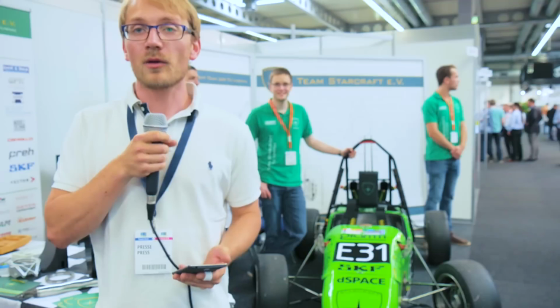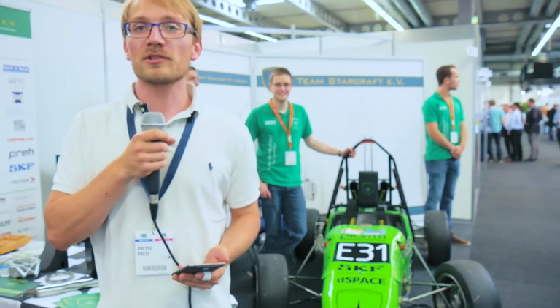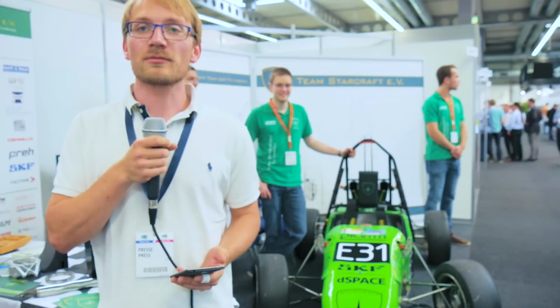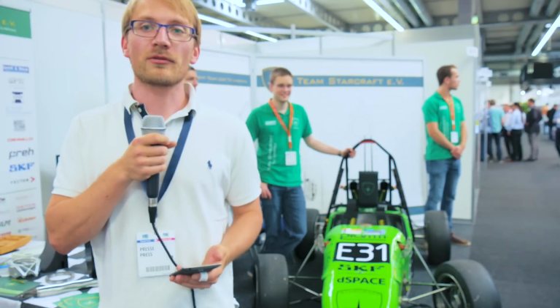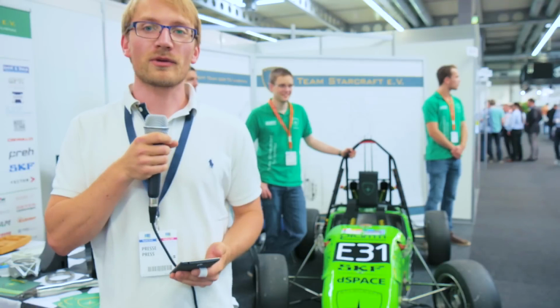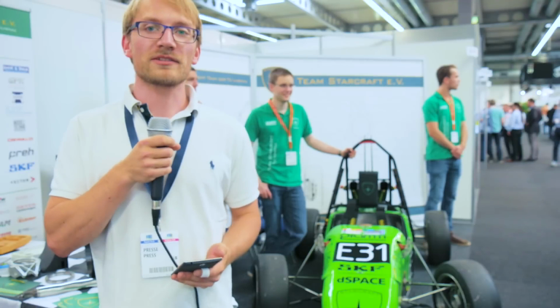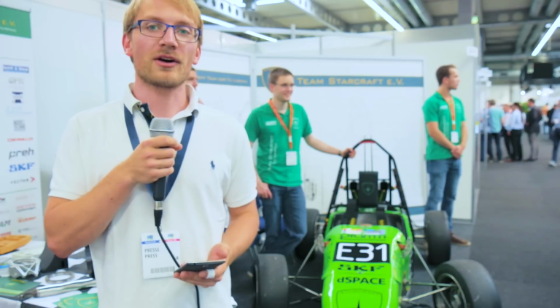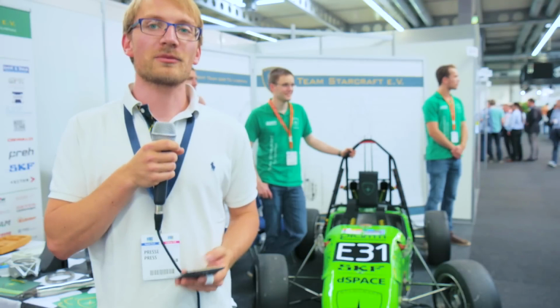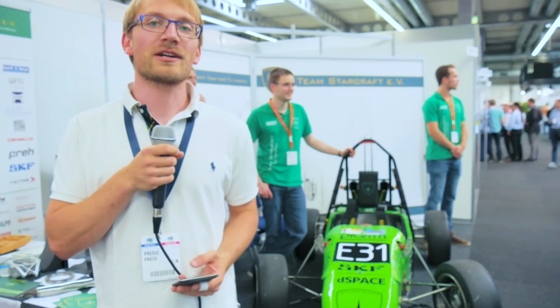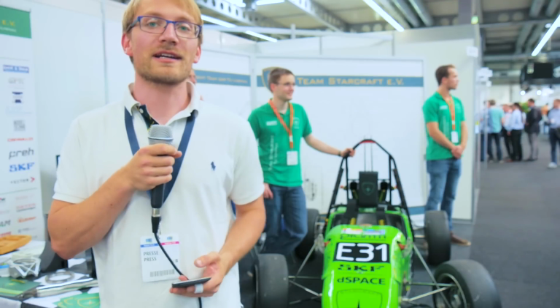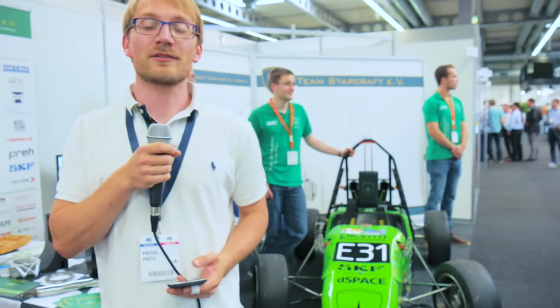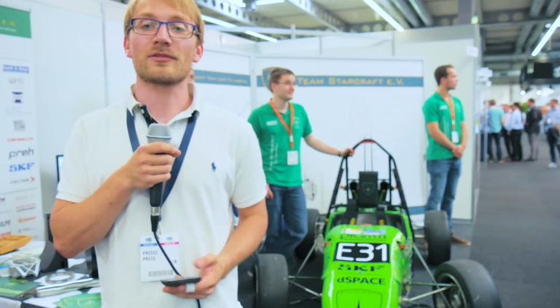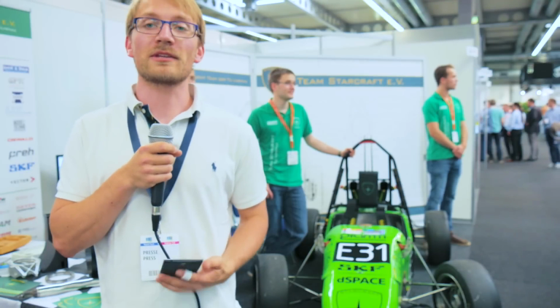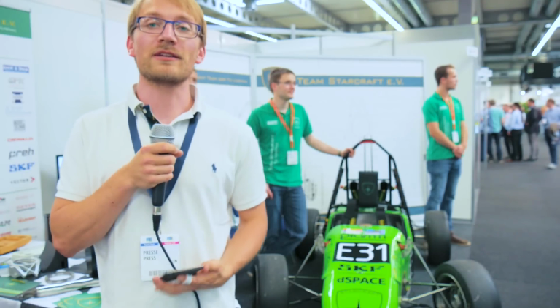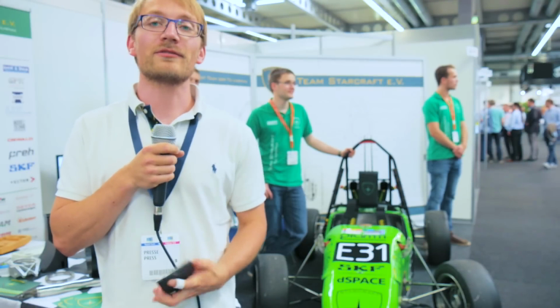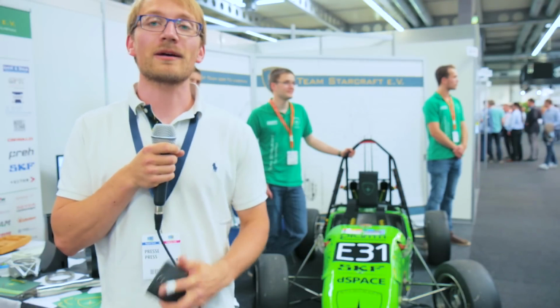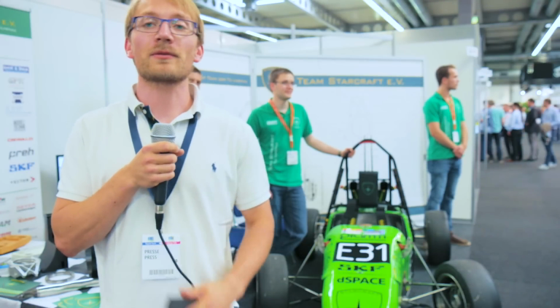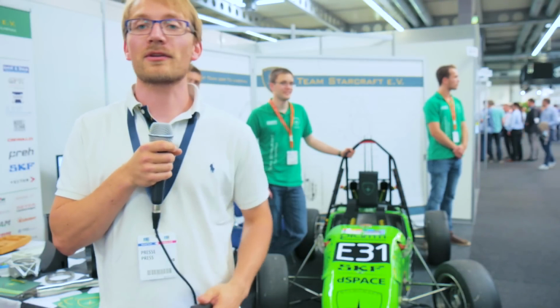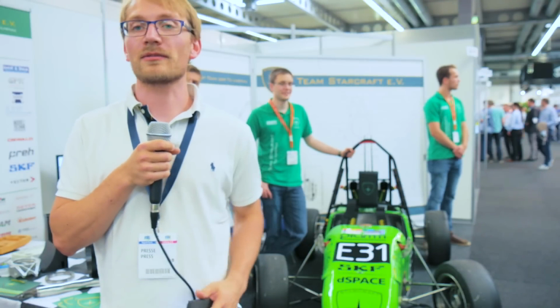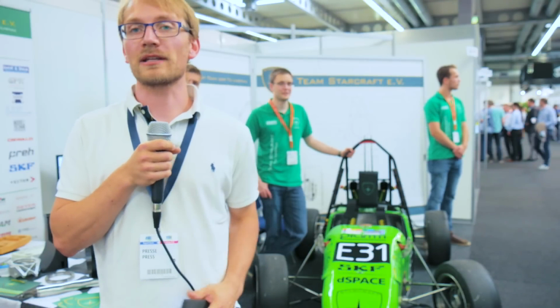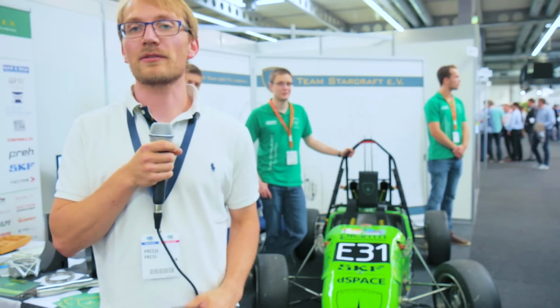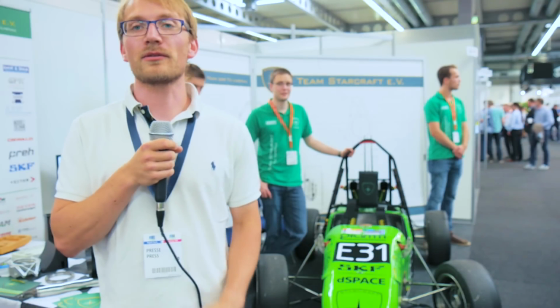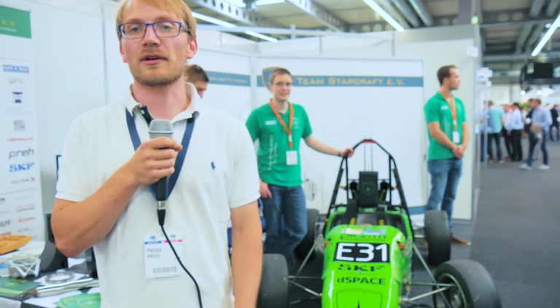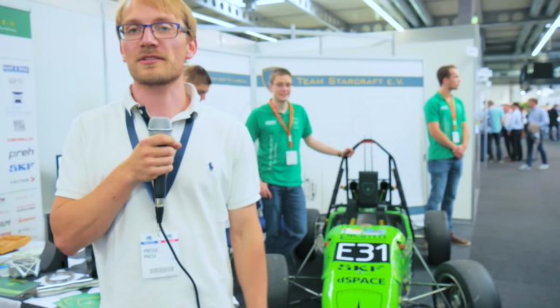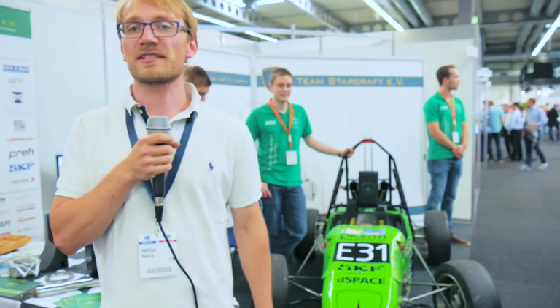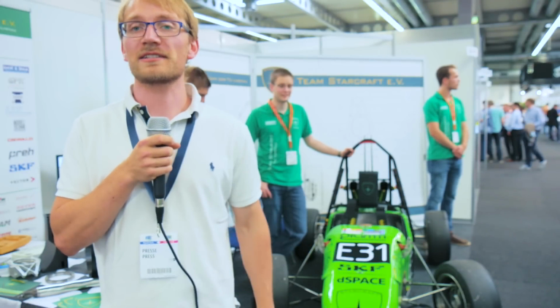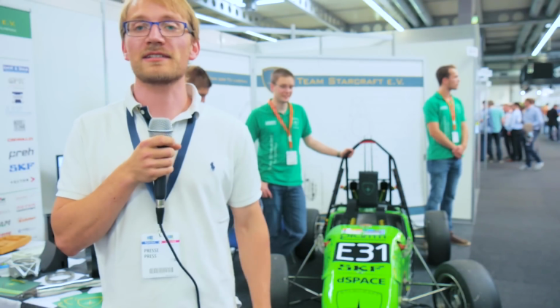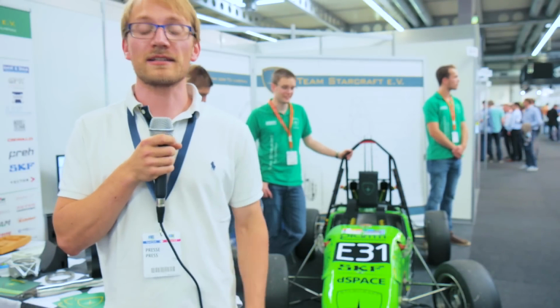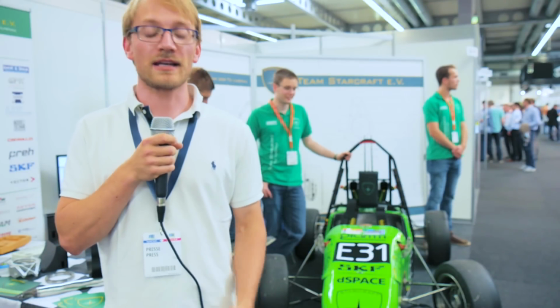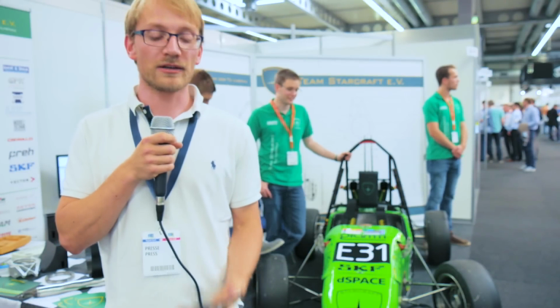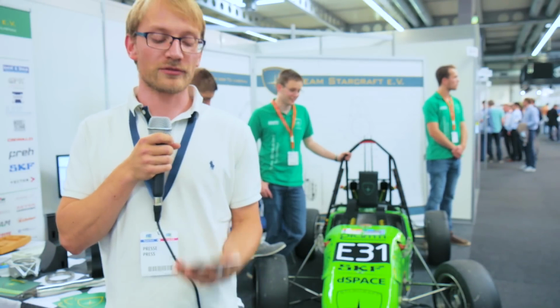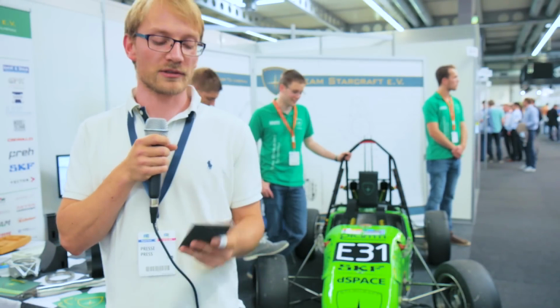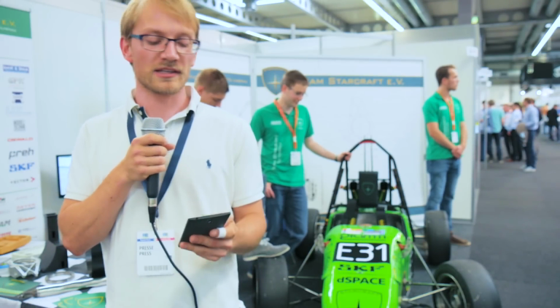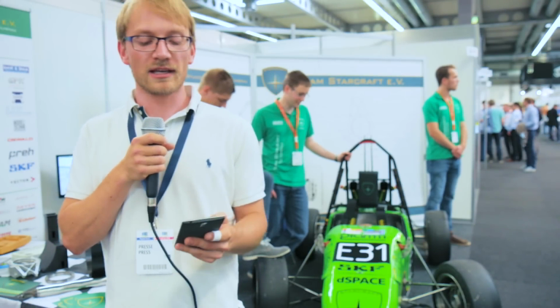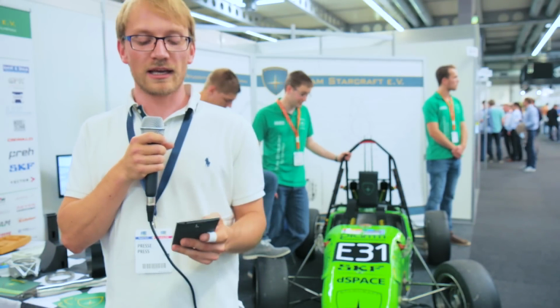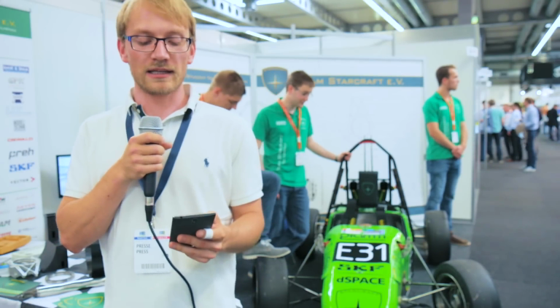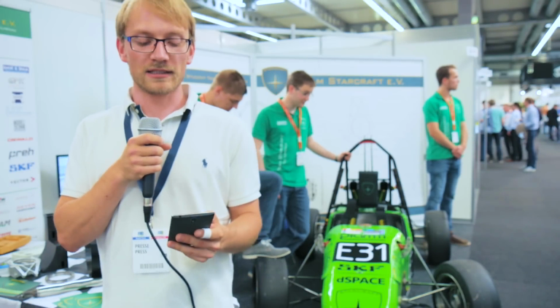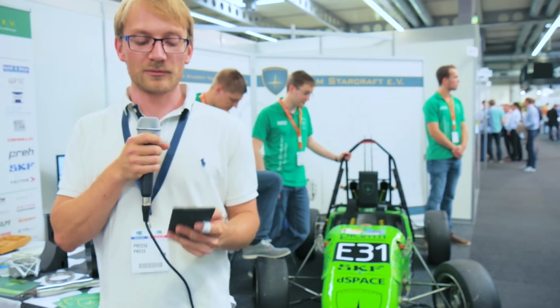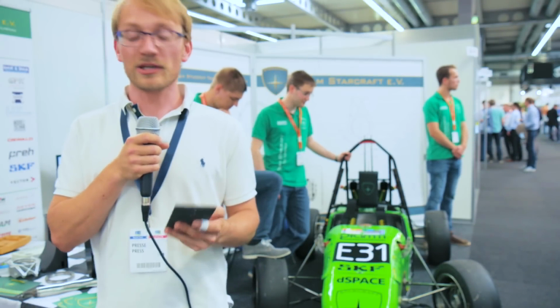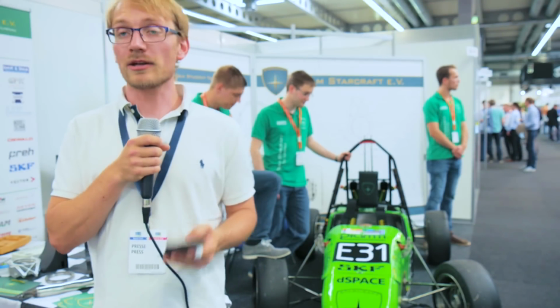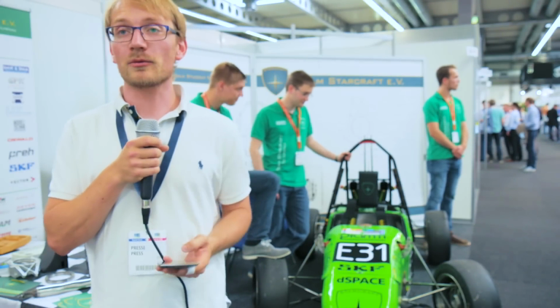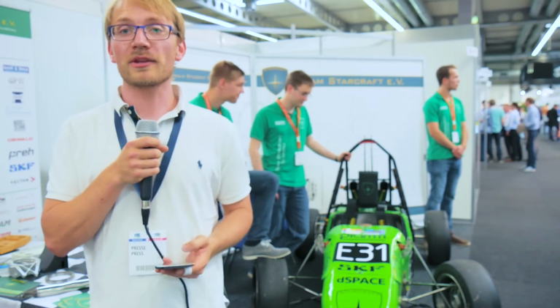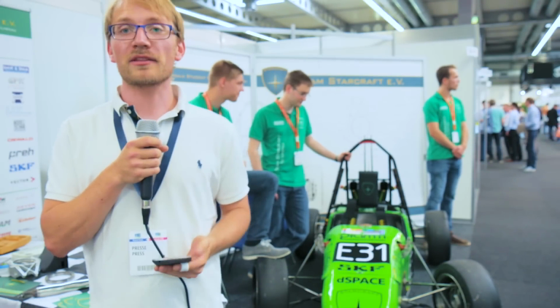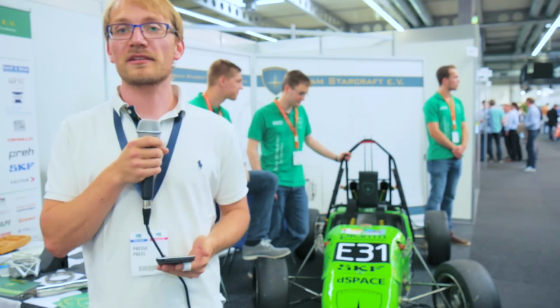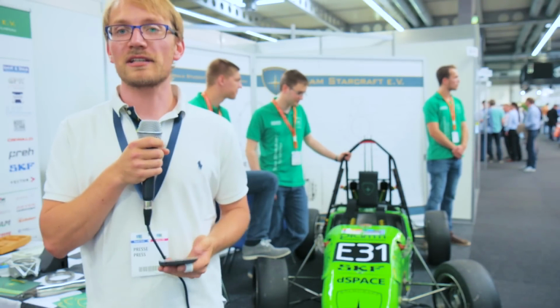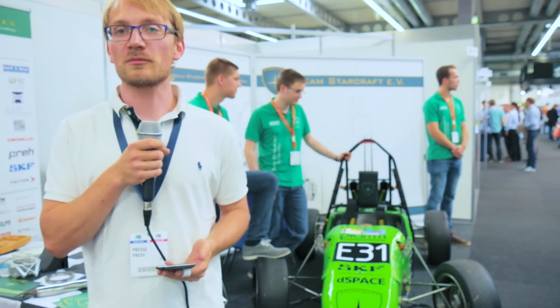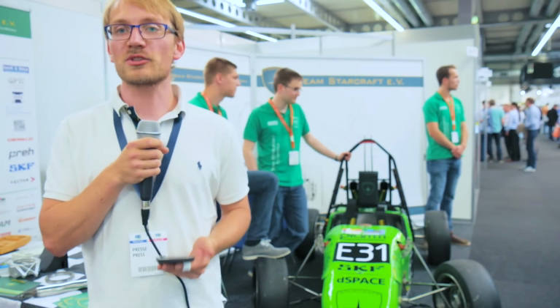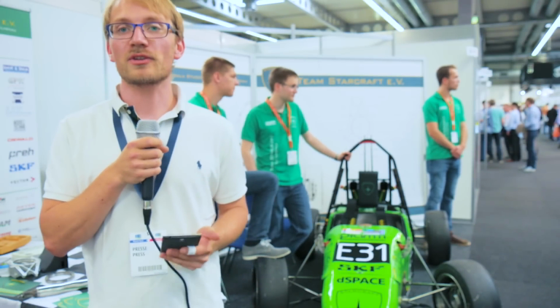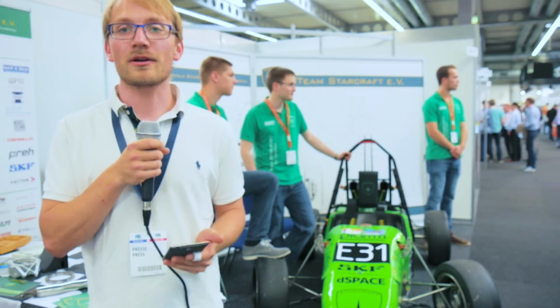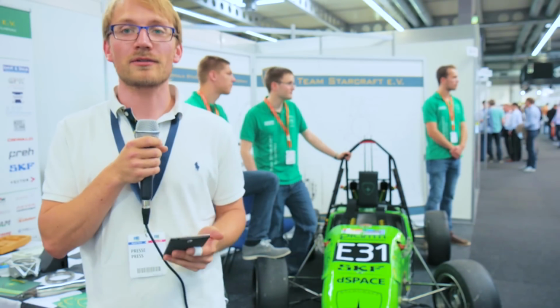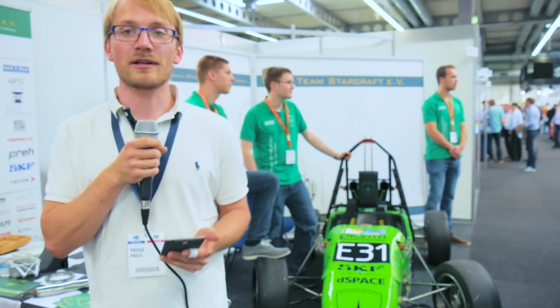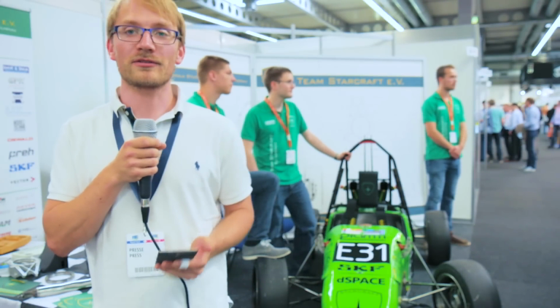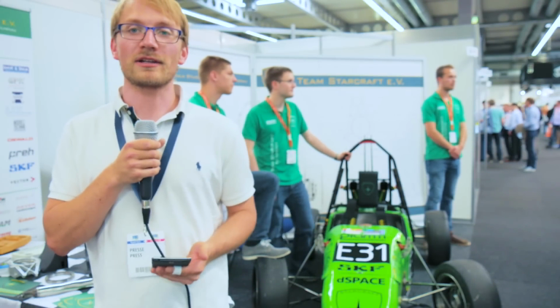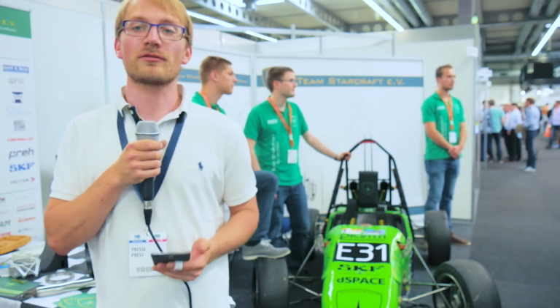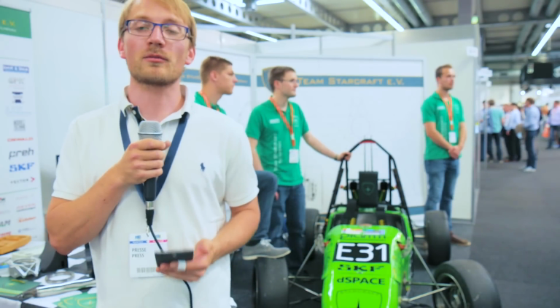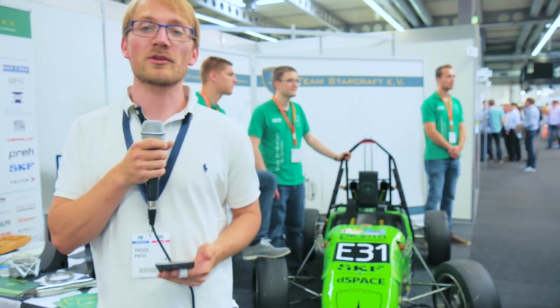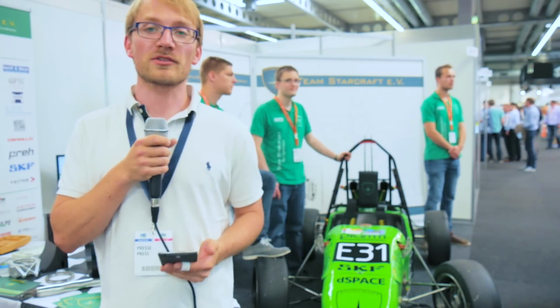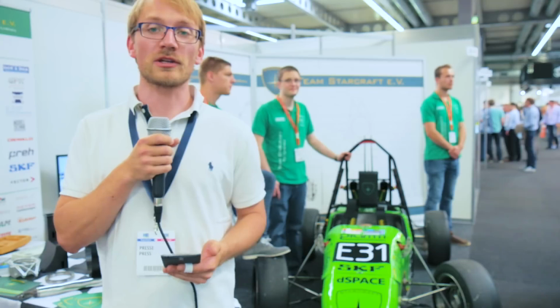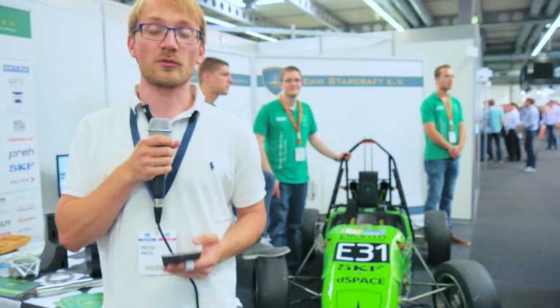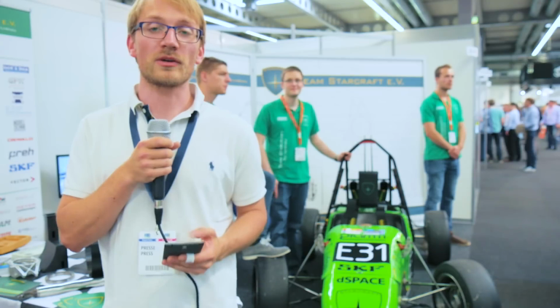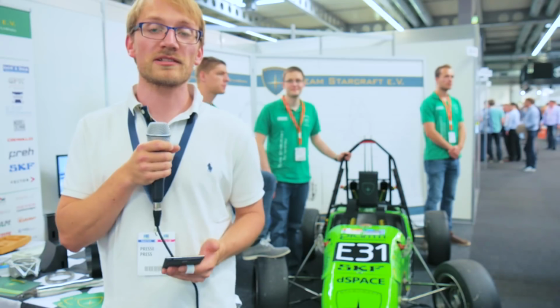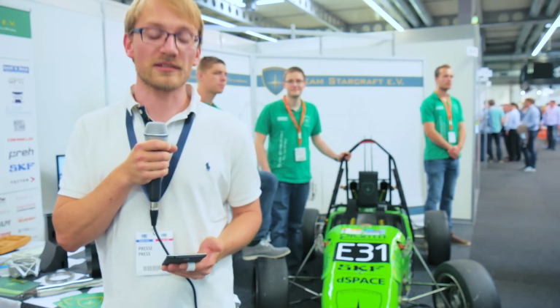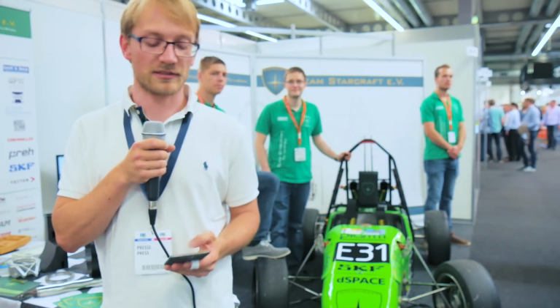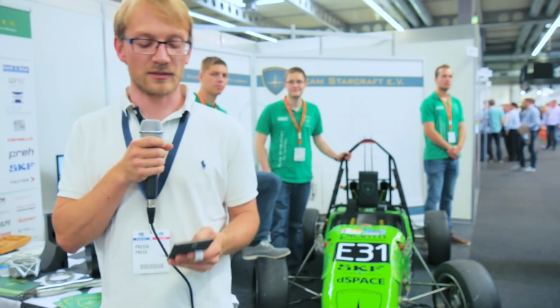What's up everyone, Tom here again from the FAPCON 3D 2016 in Erfurt, and I'm here with Team StarCraft, a Formula Student racing team.